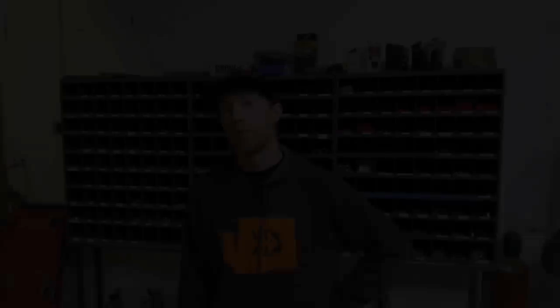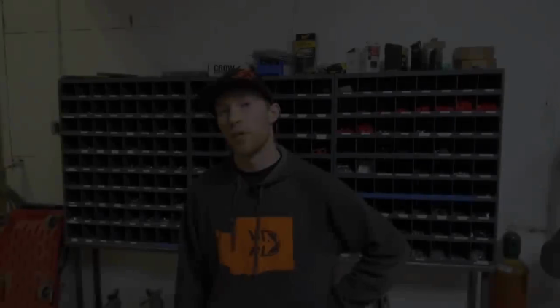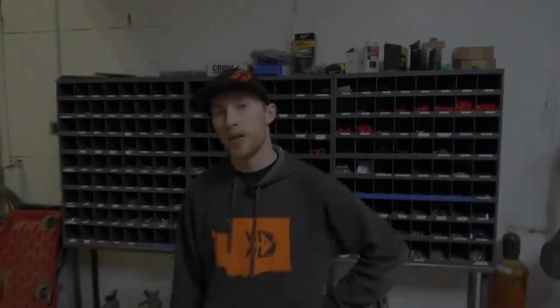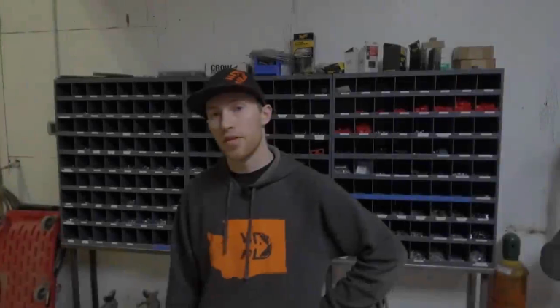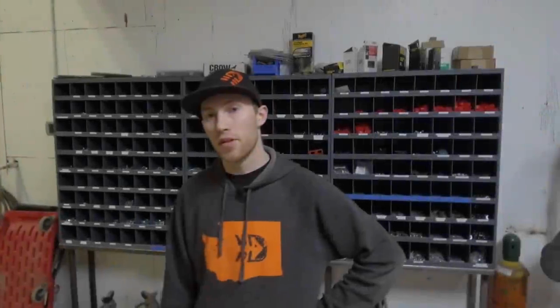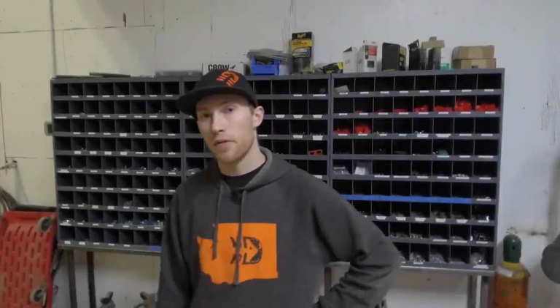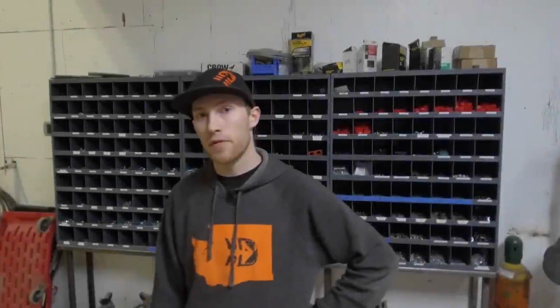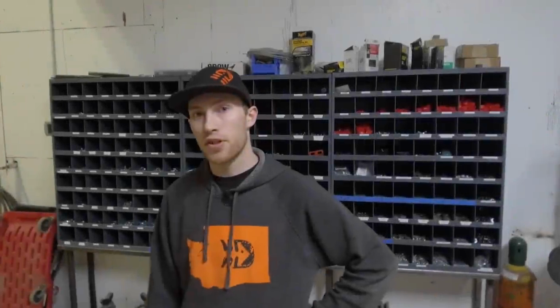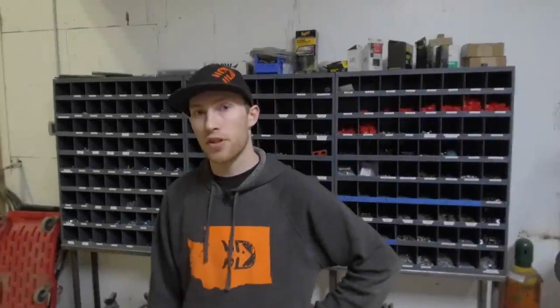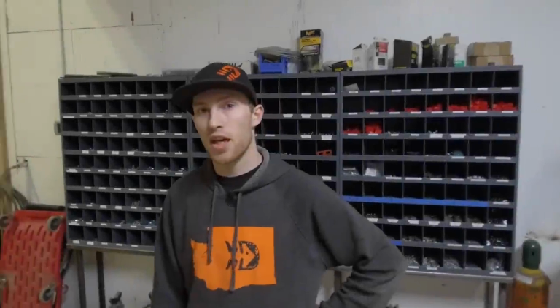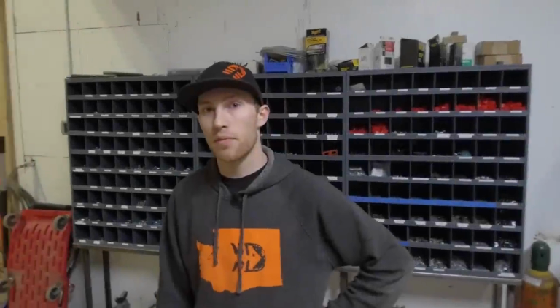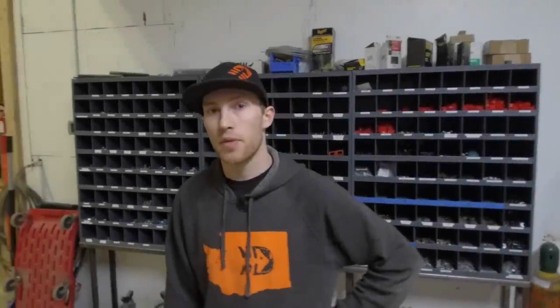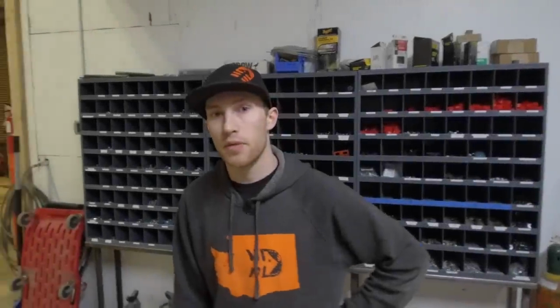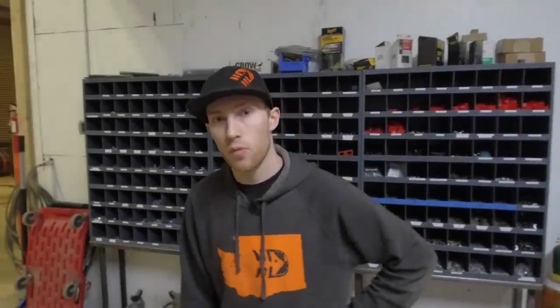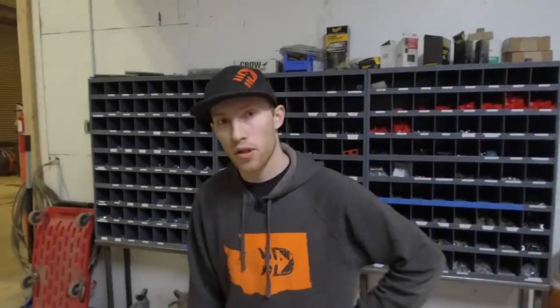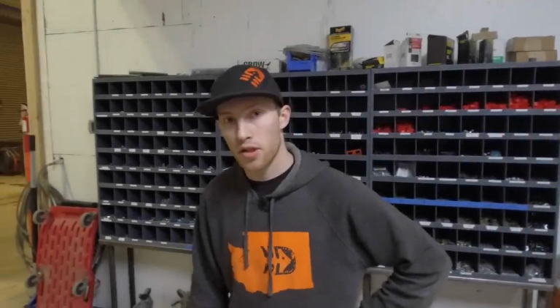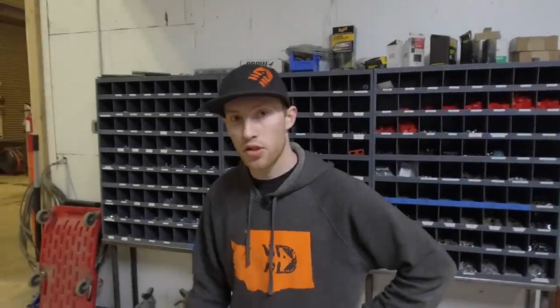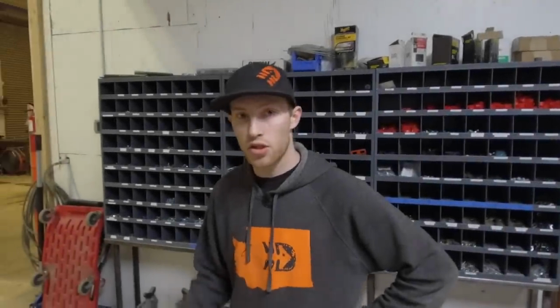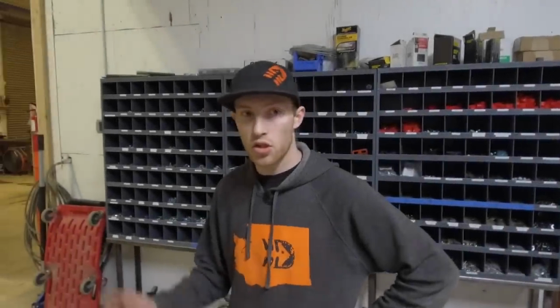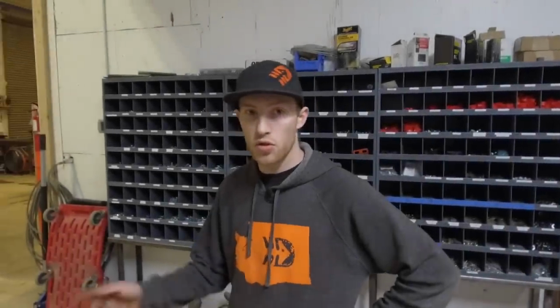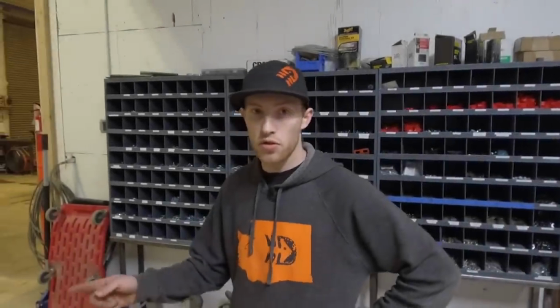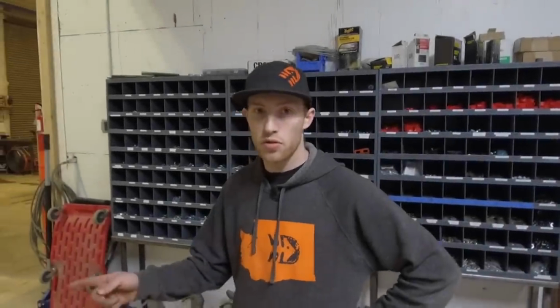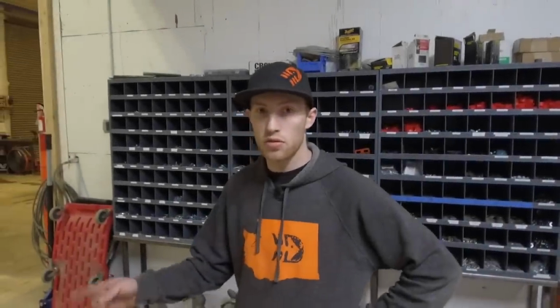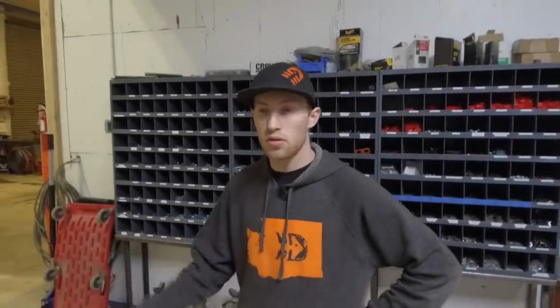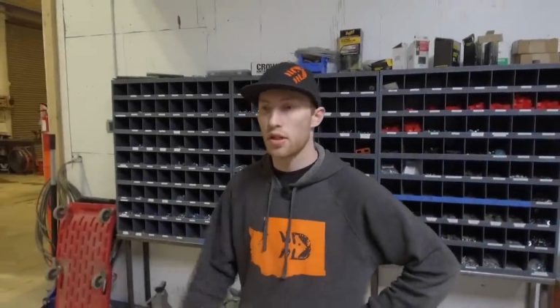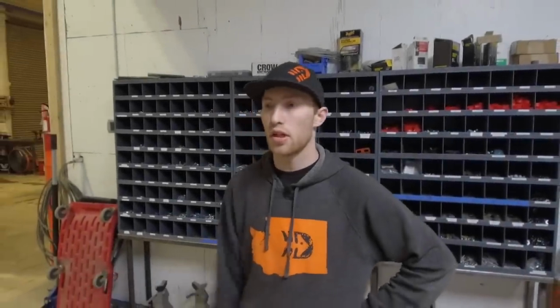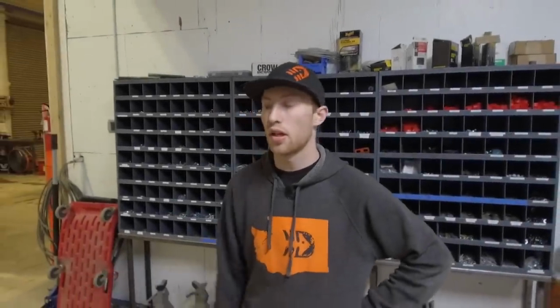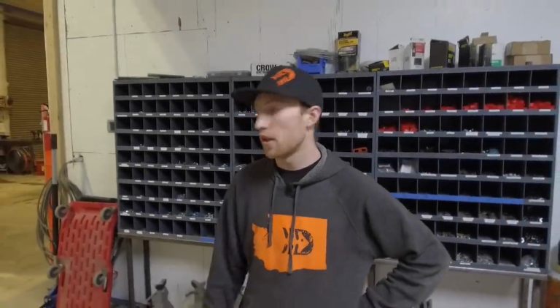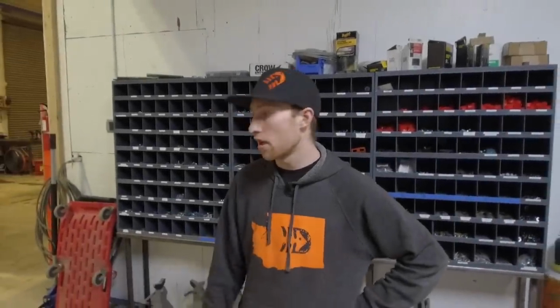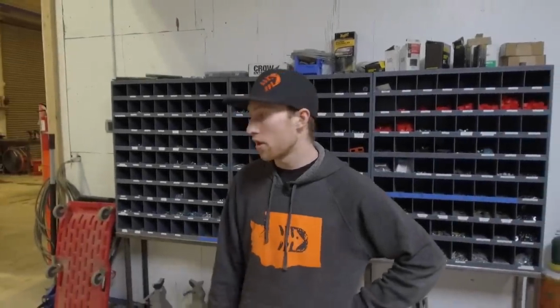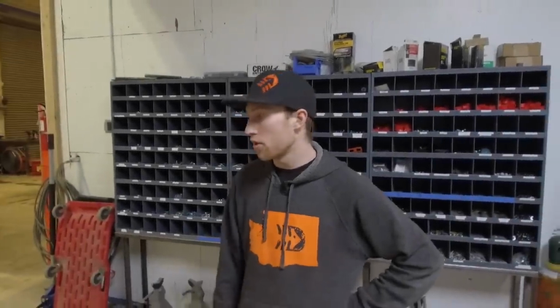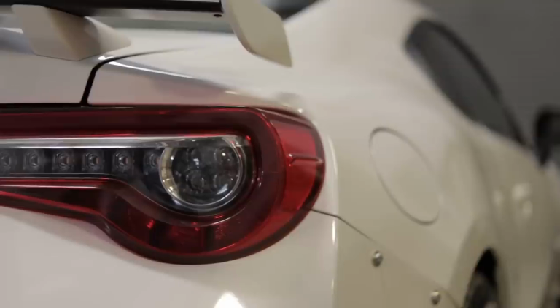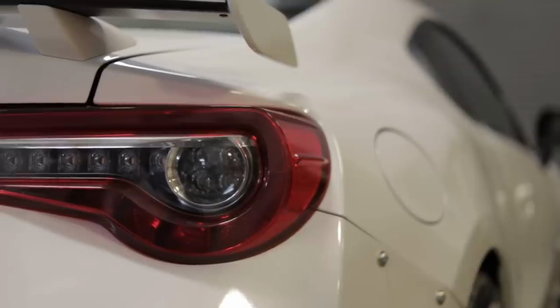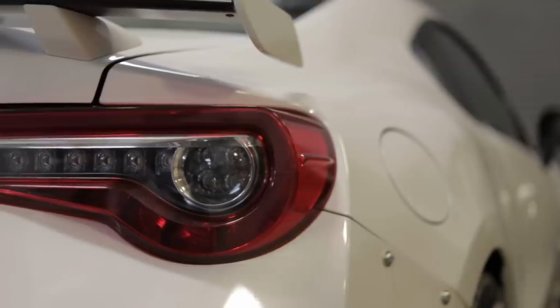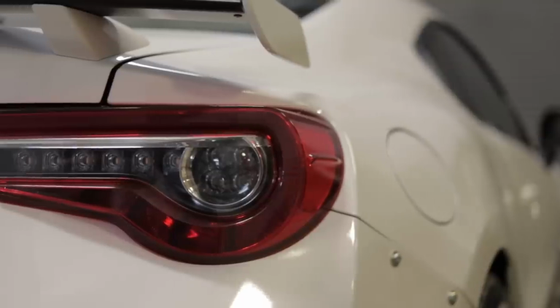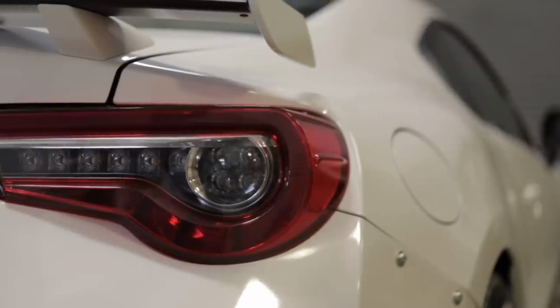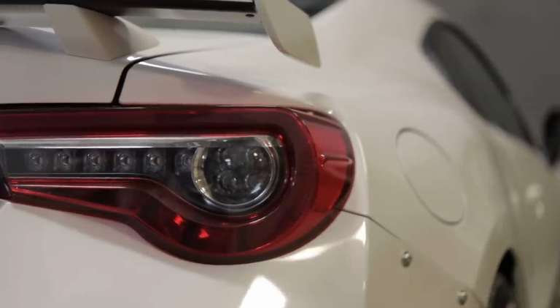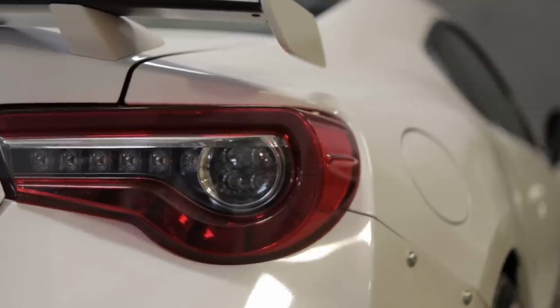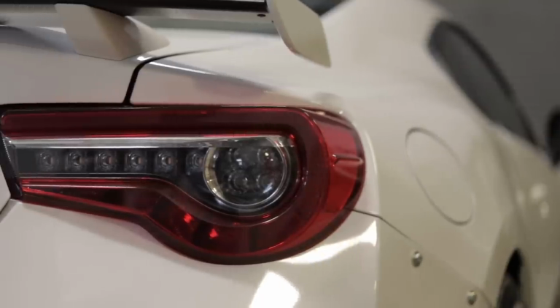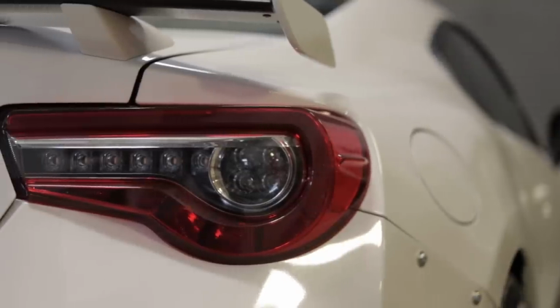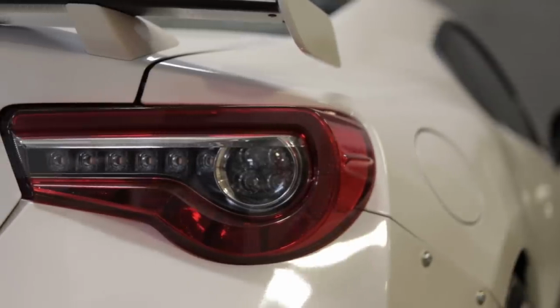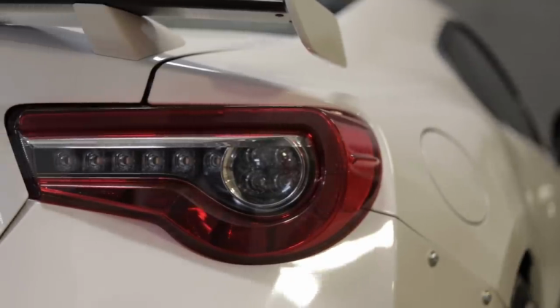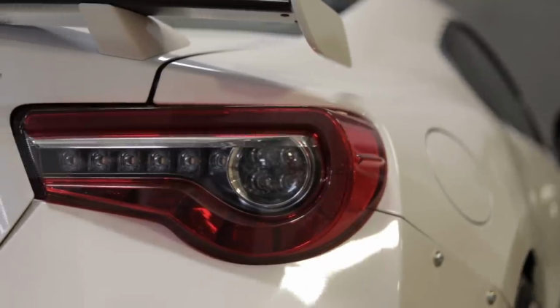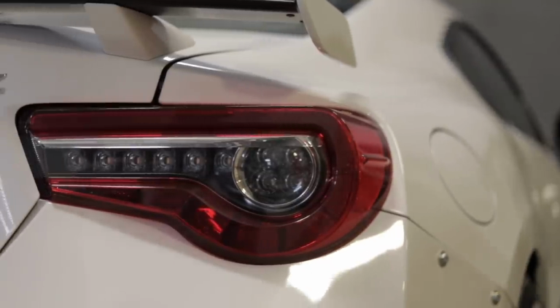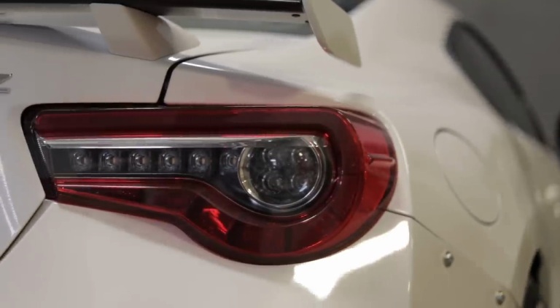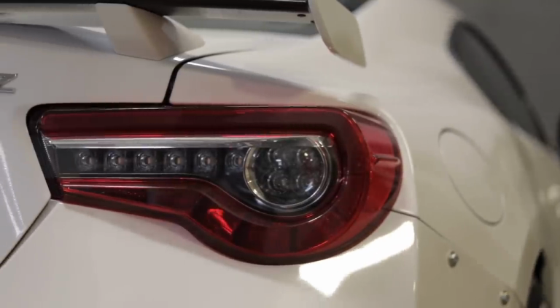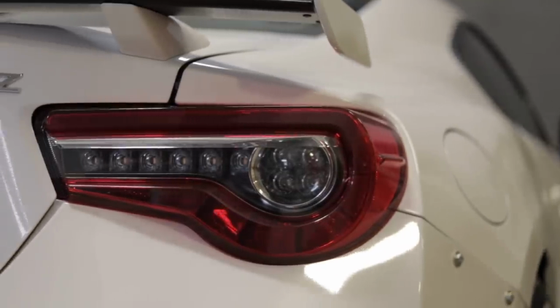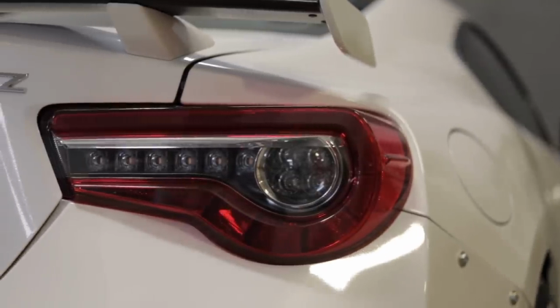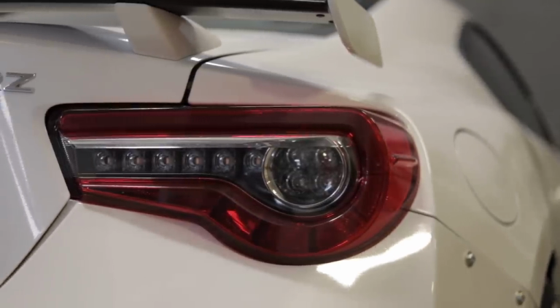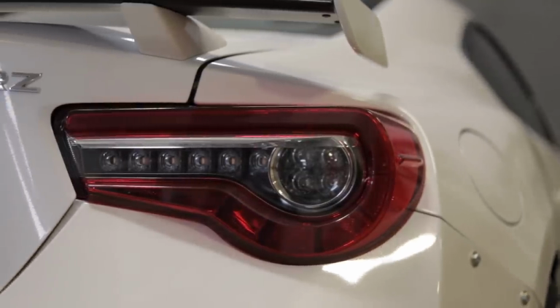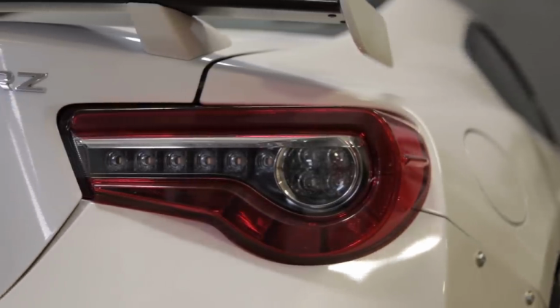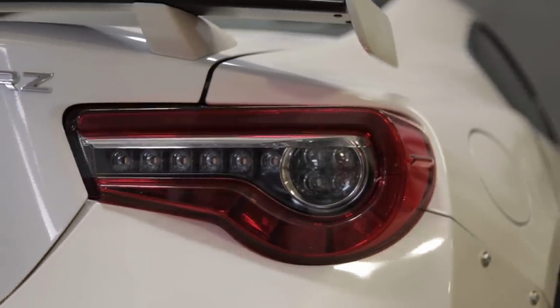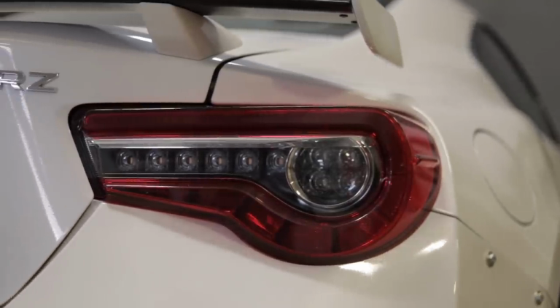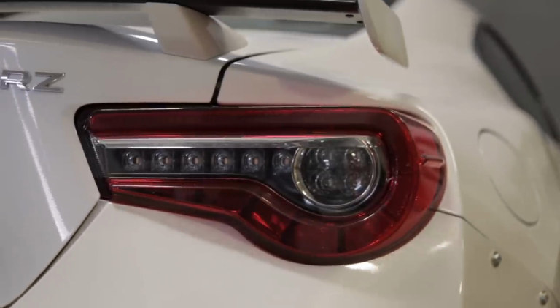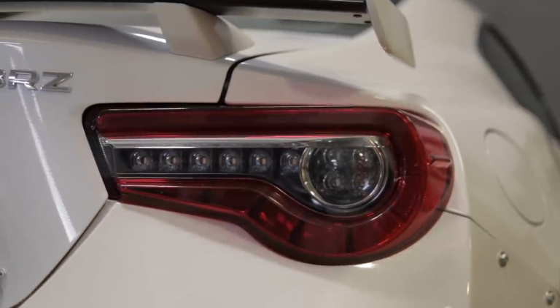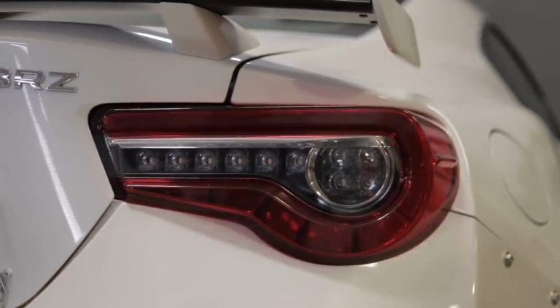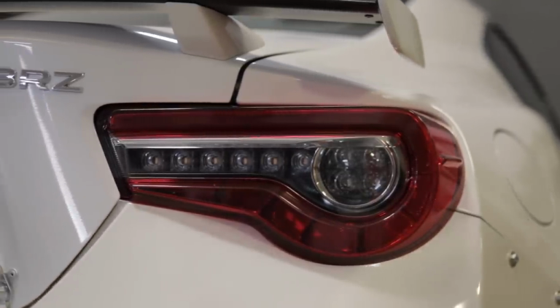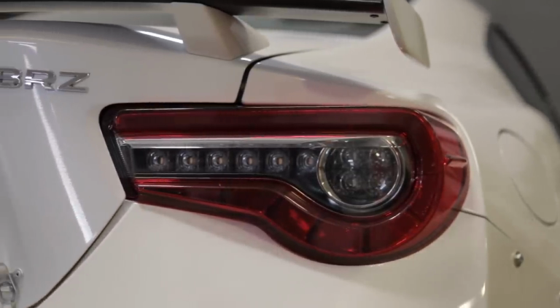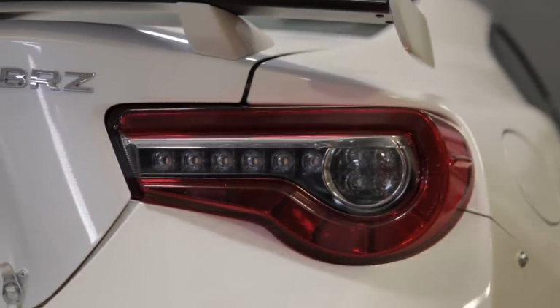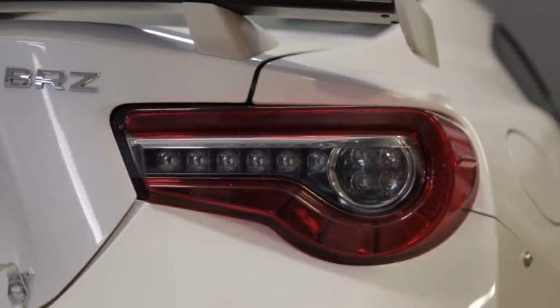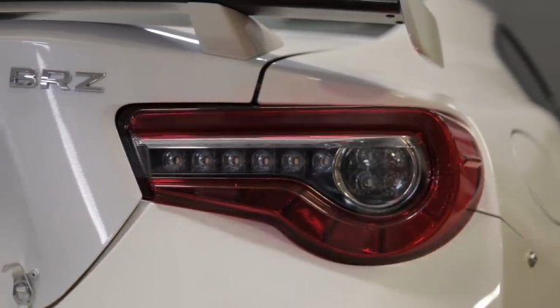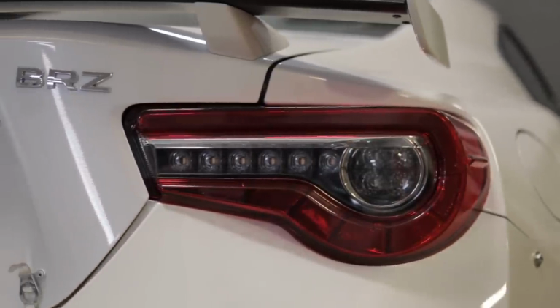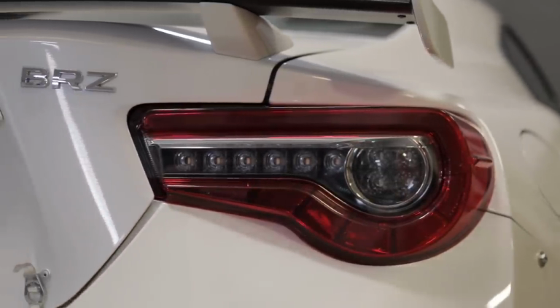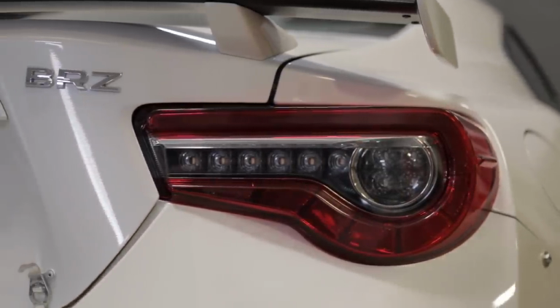We're here in the Dirt Fish shop and we're going to show you our new 2017 Subaru BRZ rally car that we built for a customer.